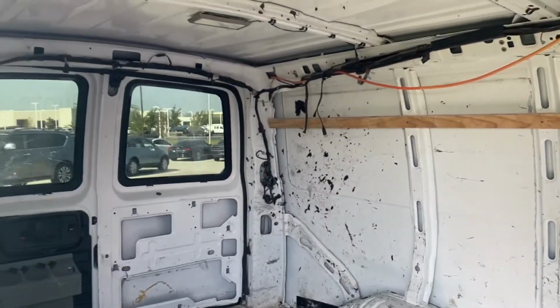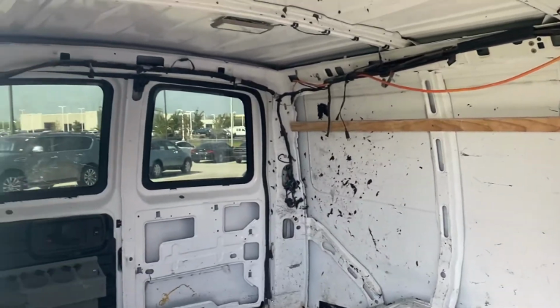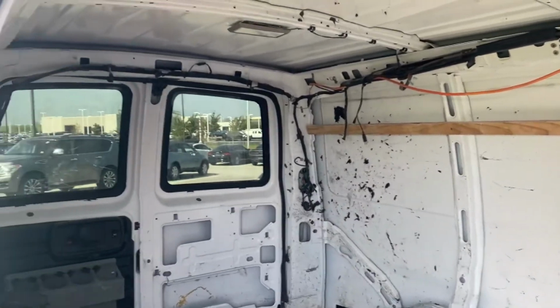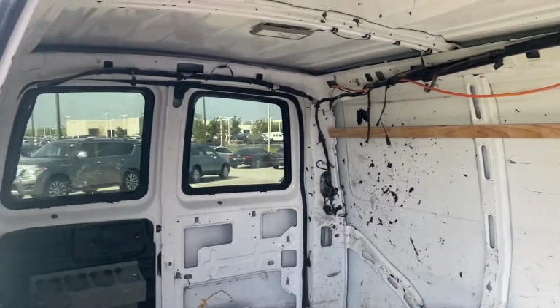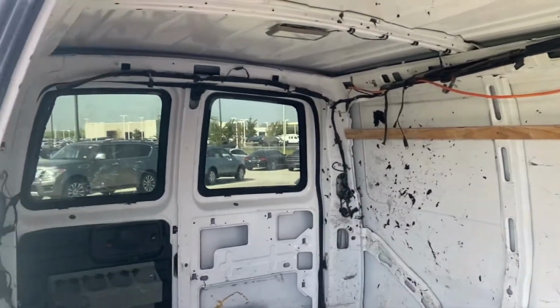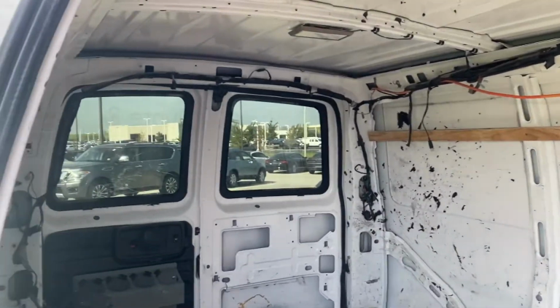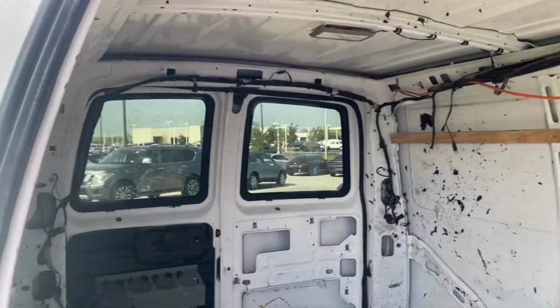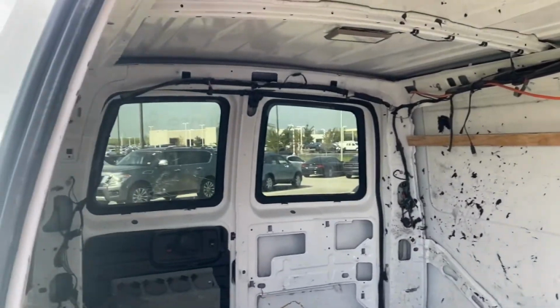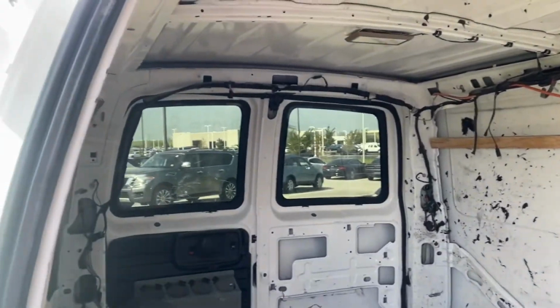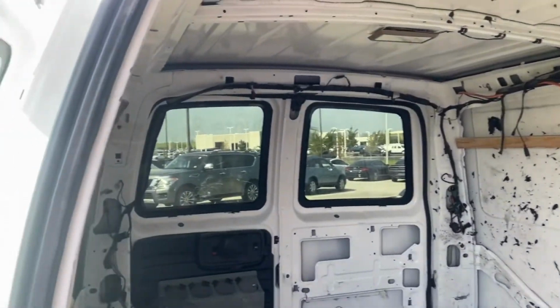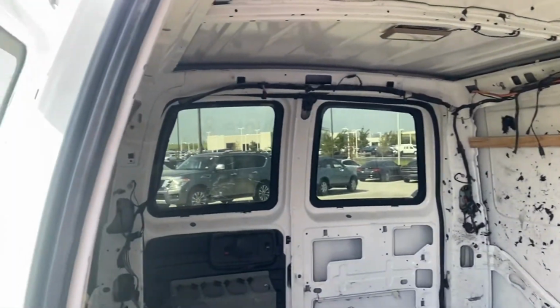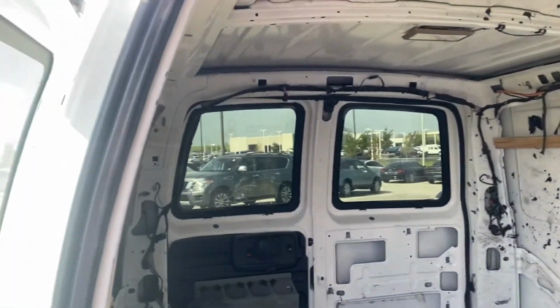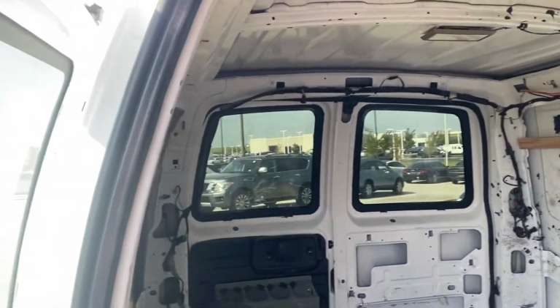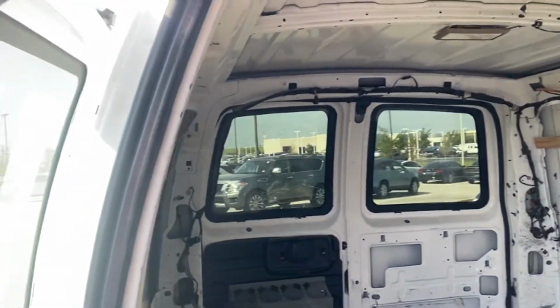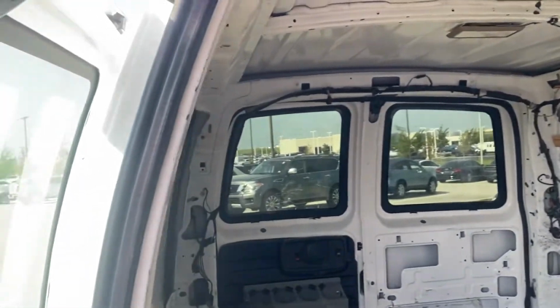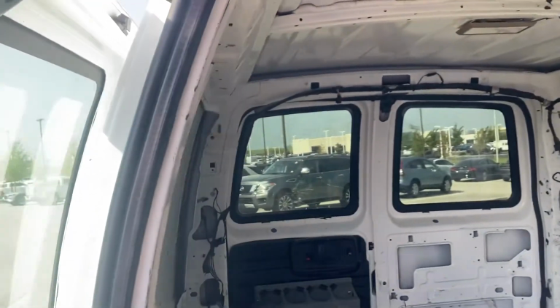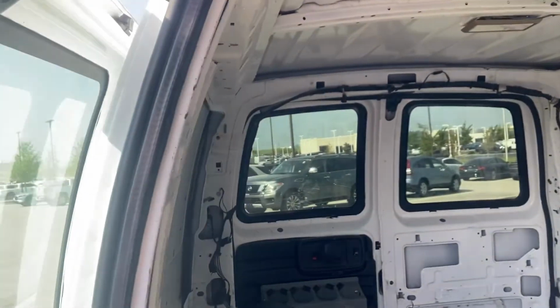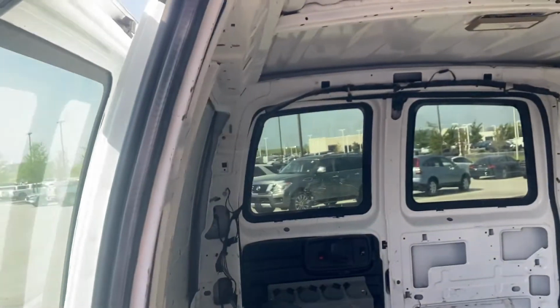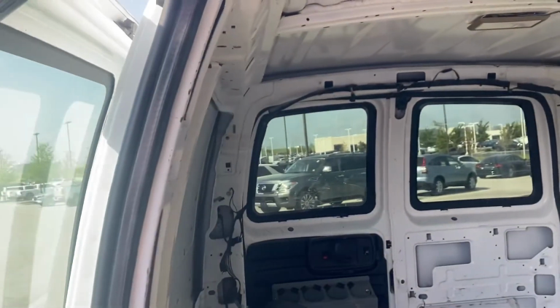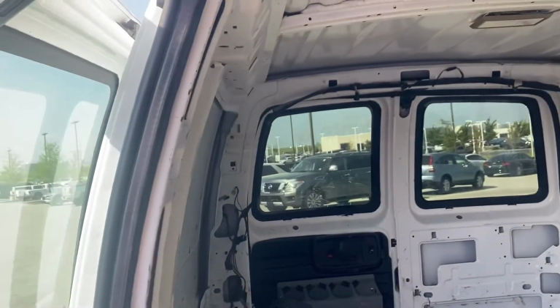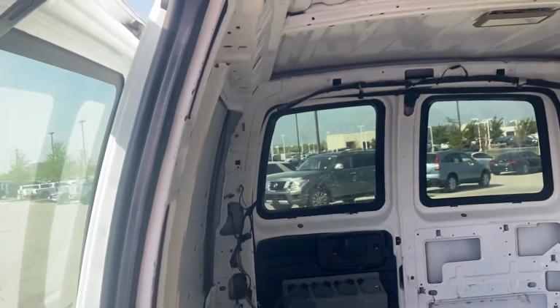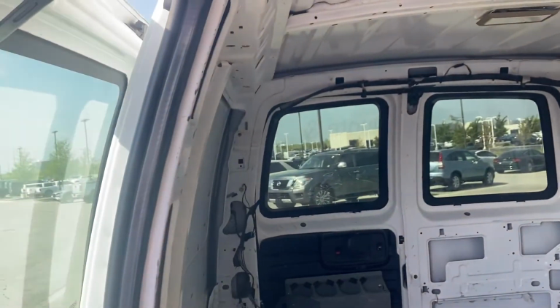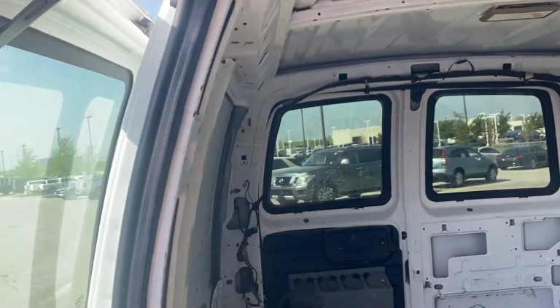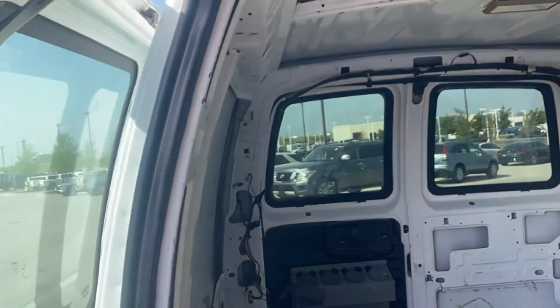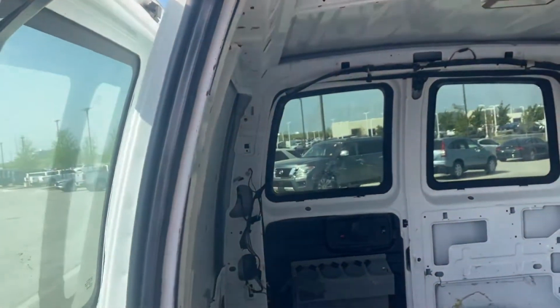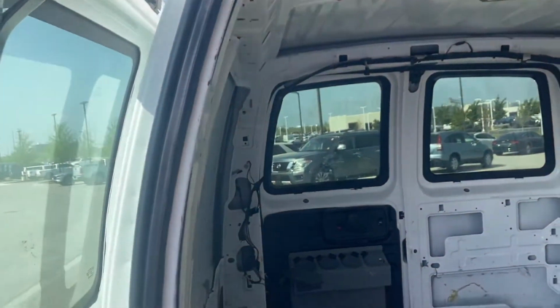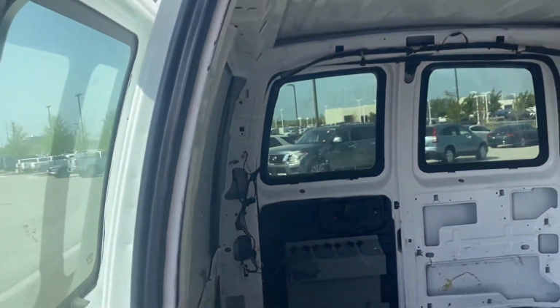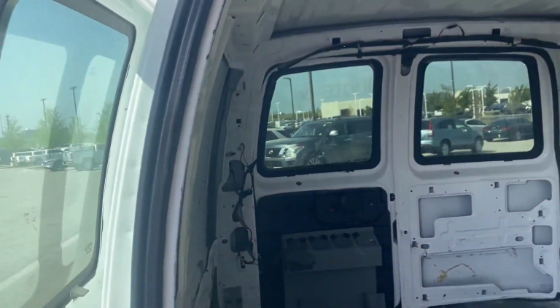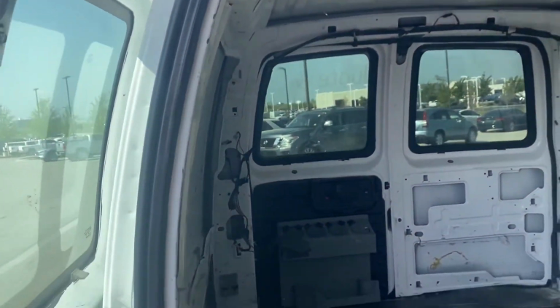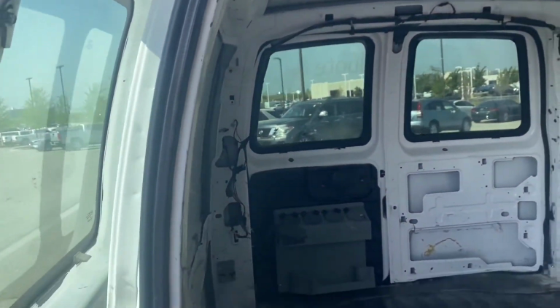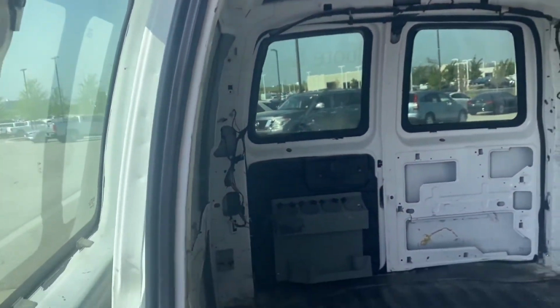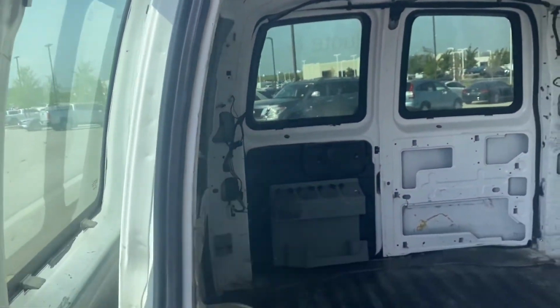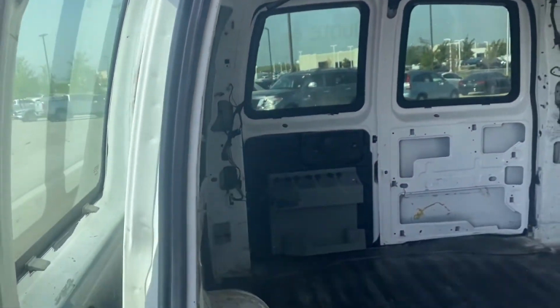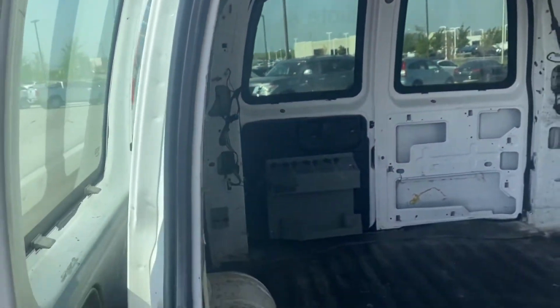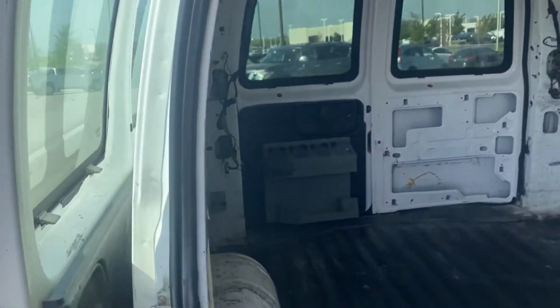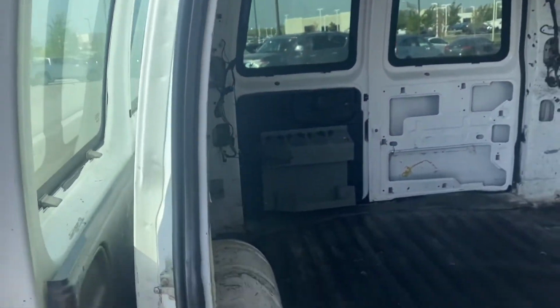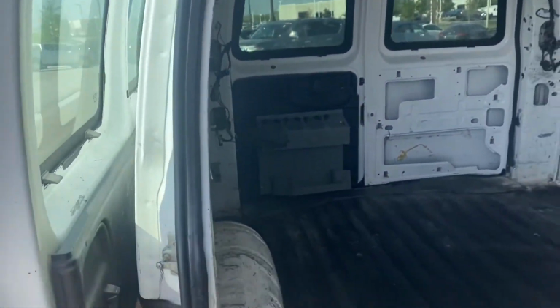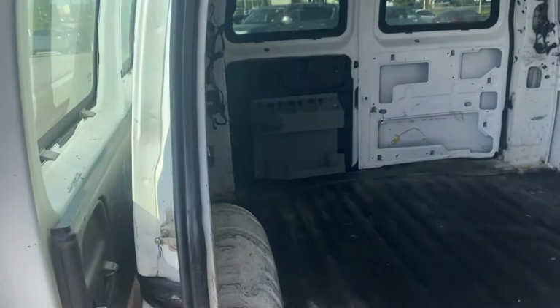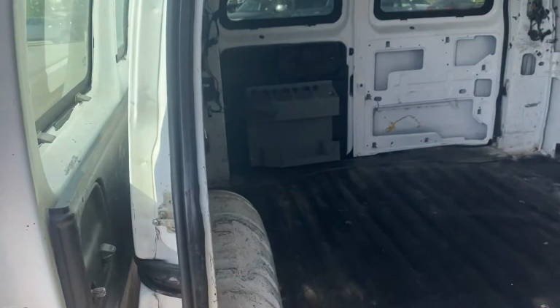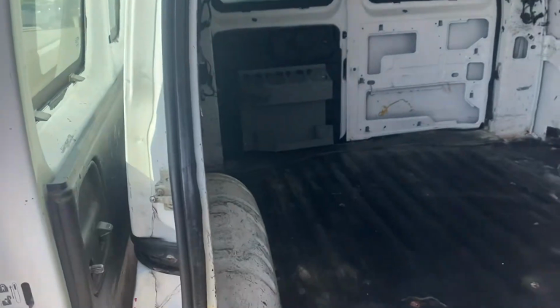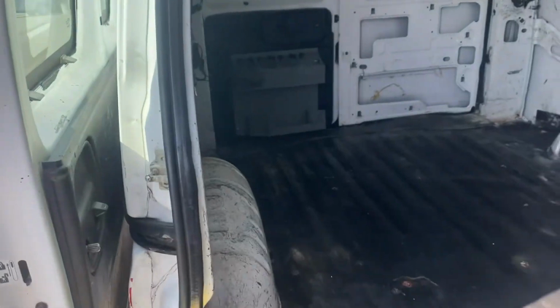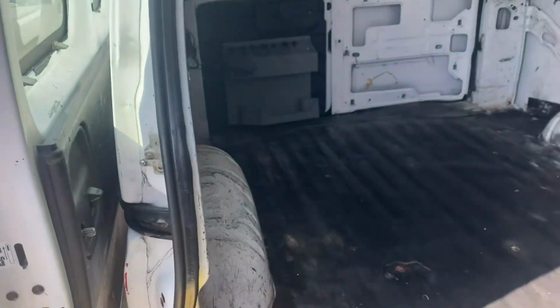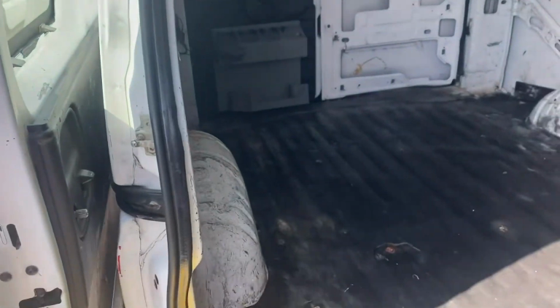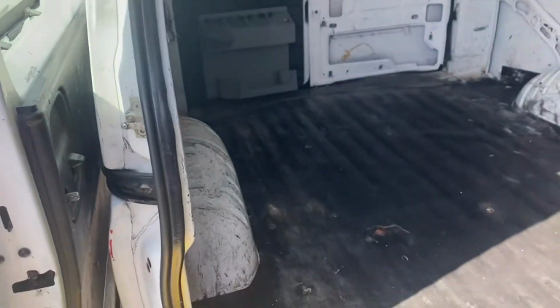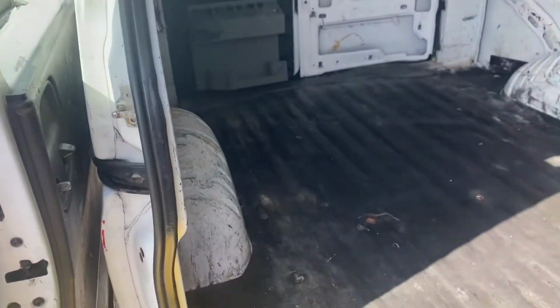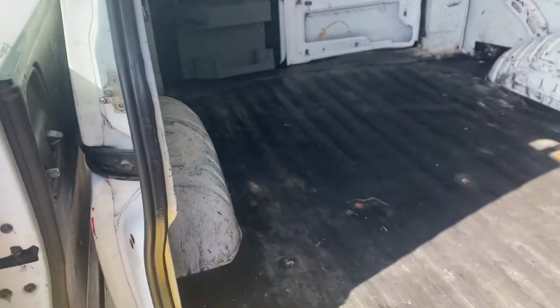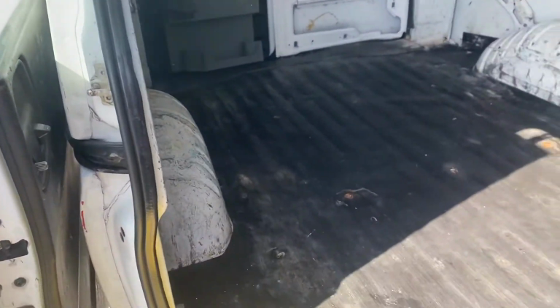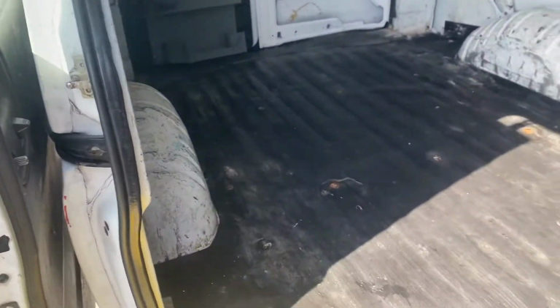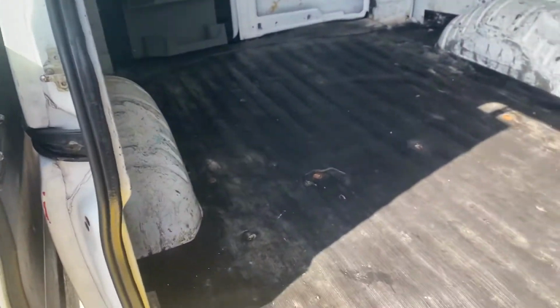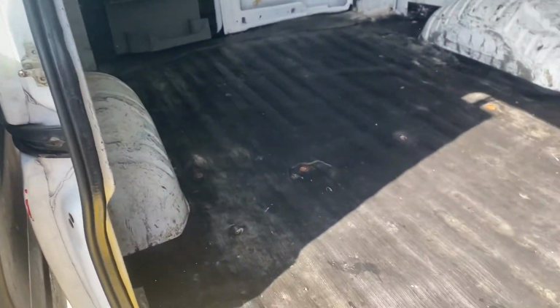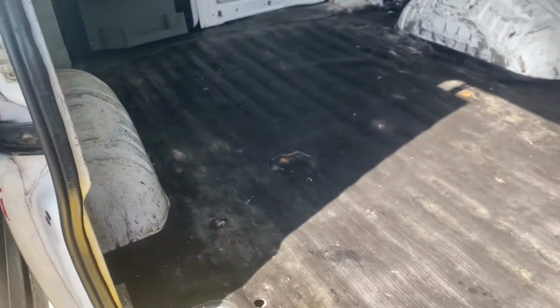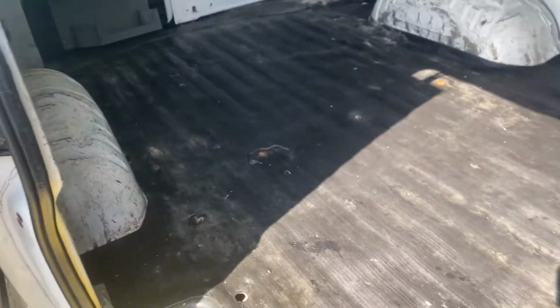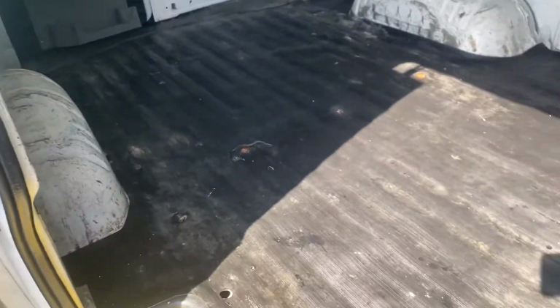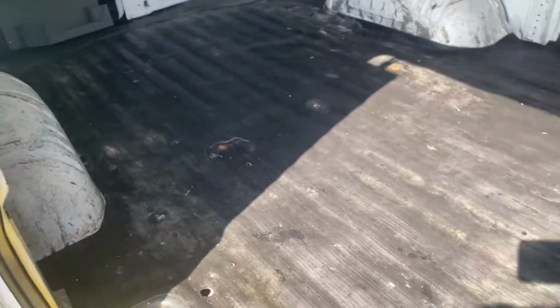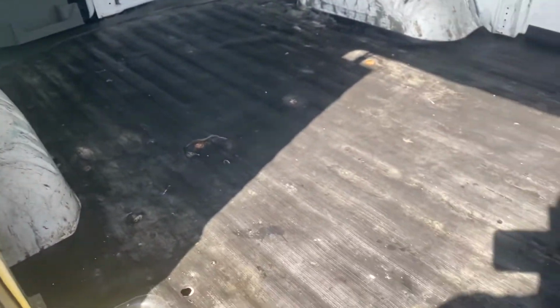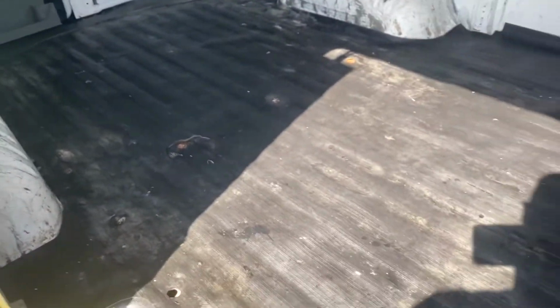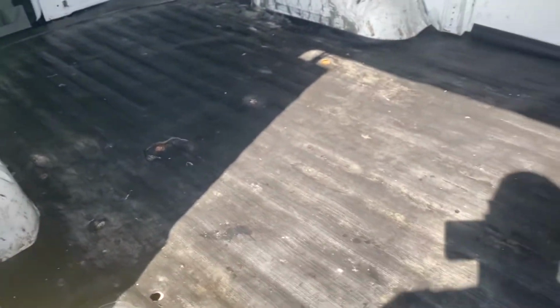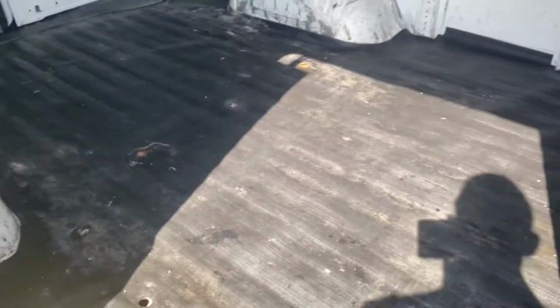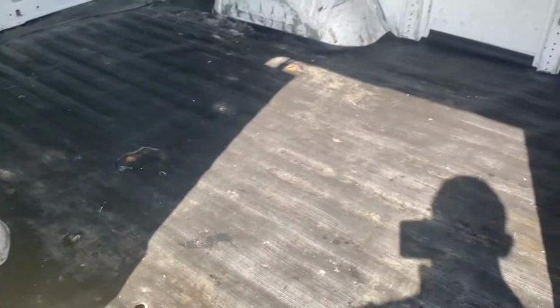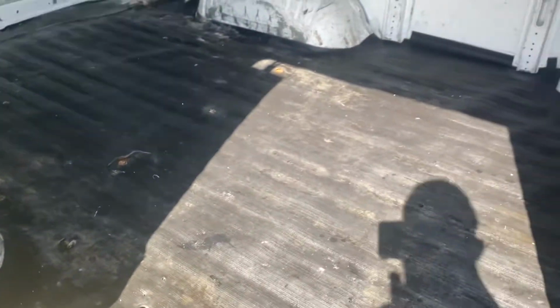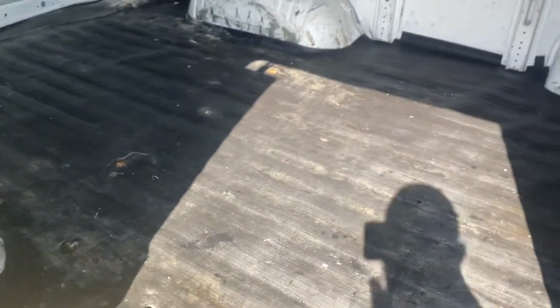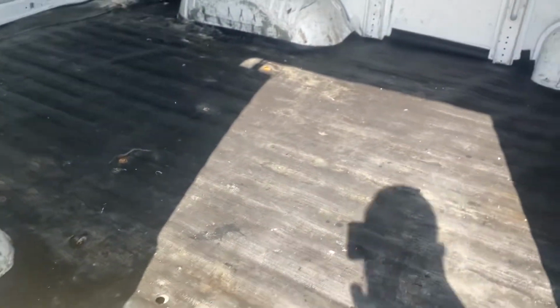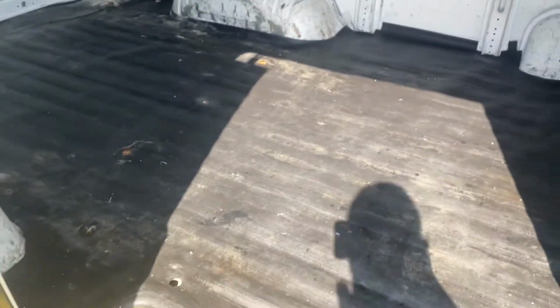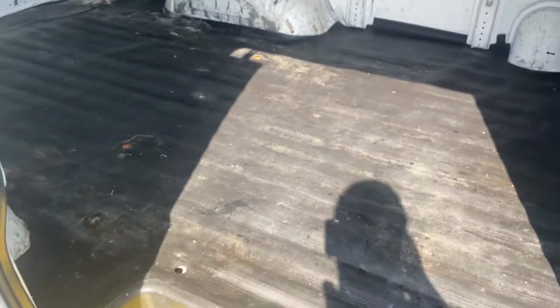The gentleman that actually traded this in to us has bought a few different work vehicles from us, and this is the one he traded in when he bought his last one.